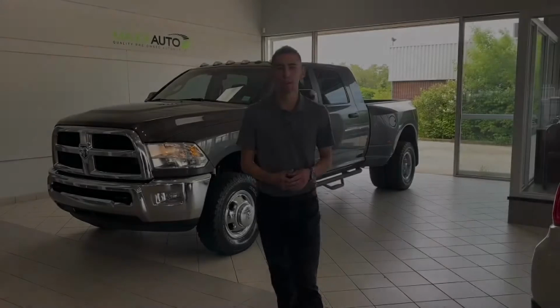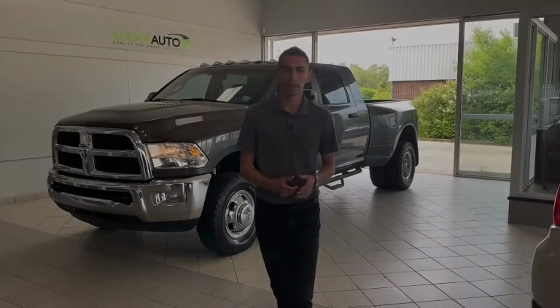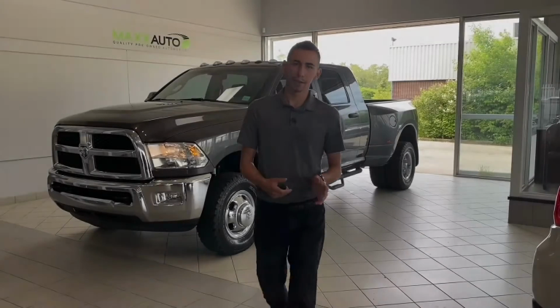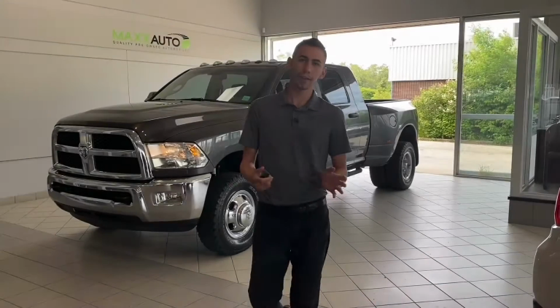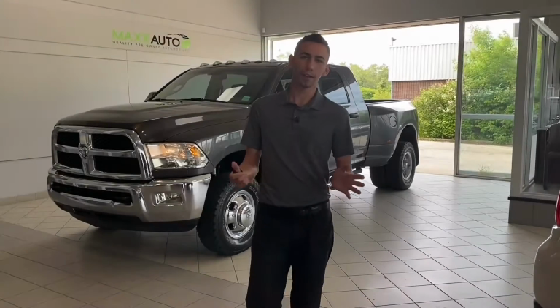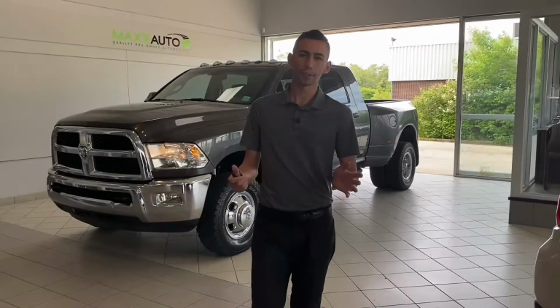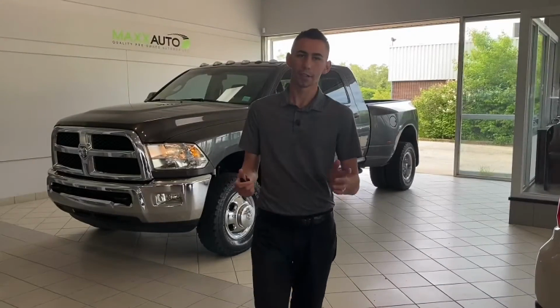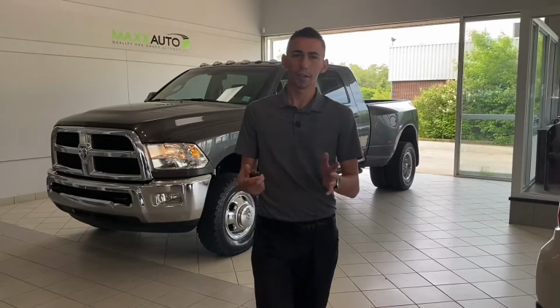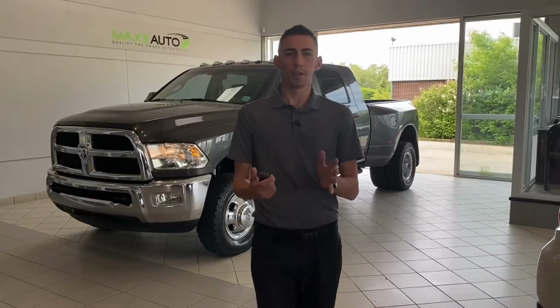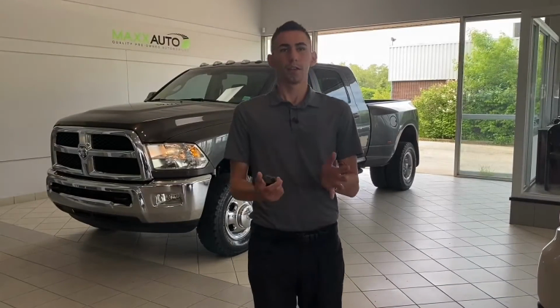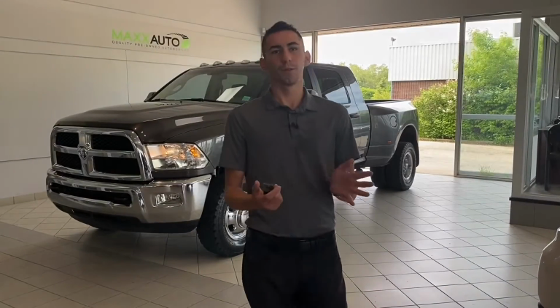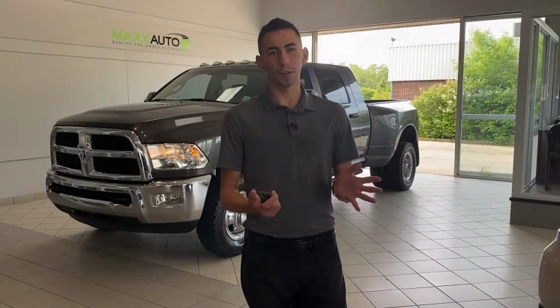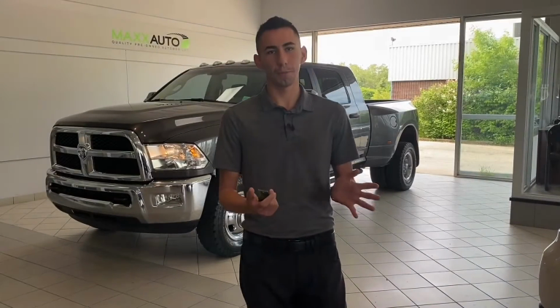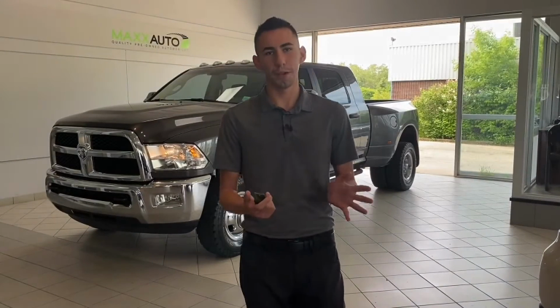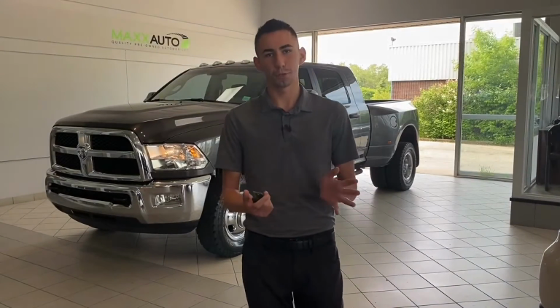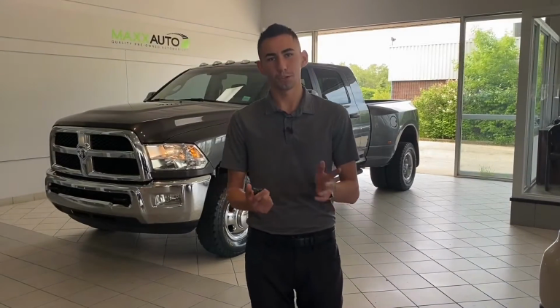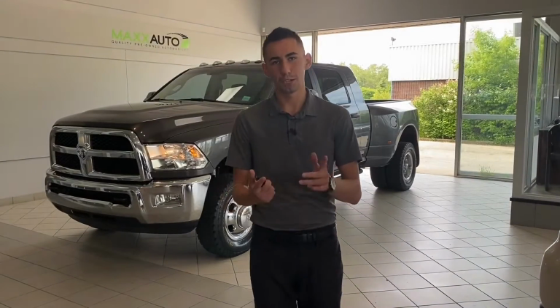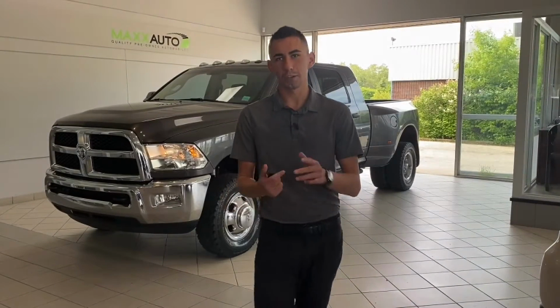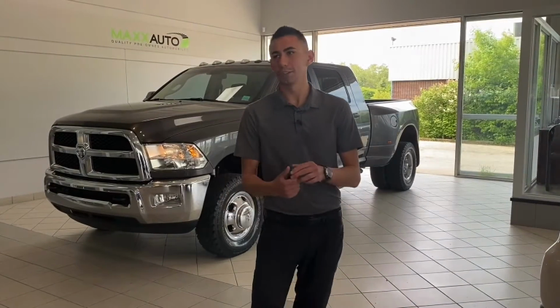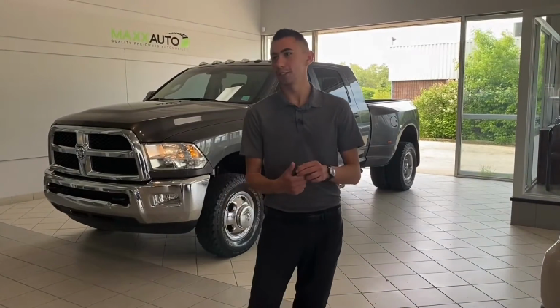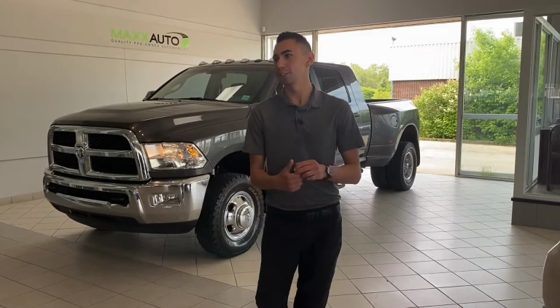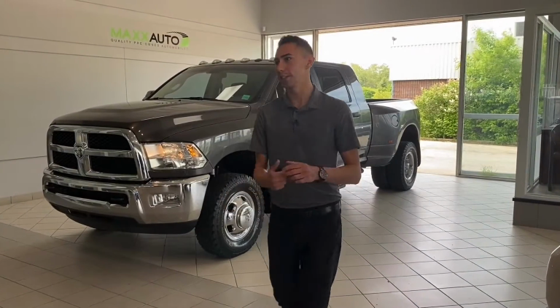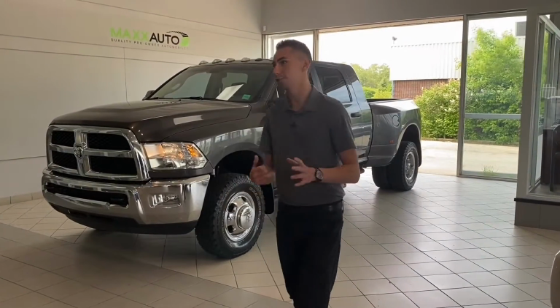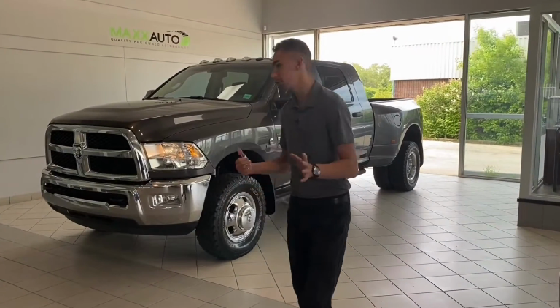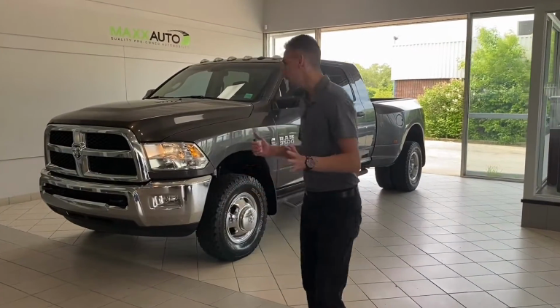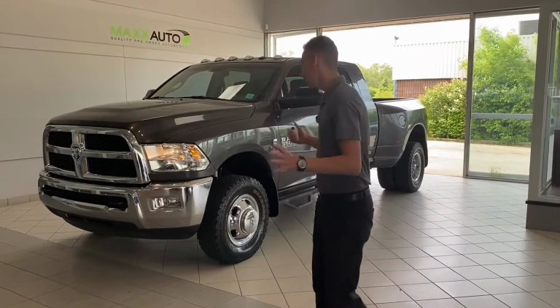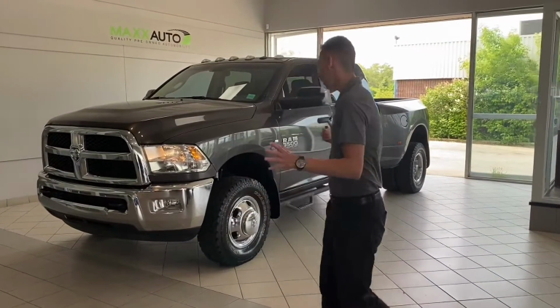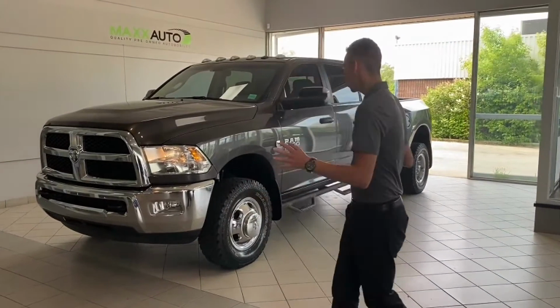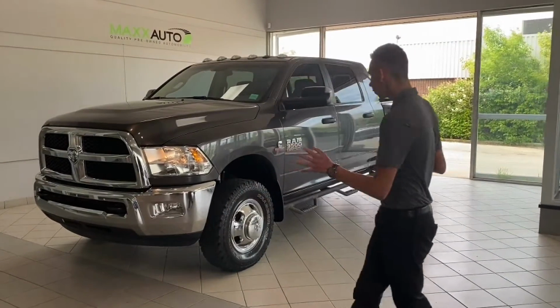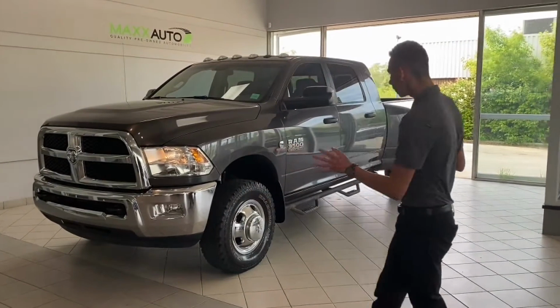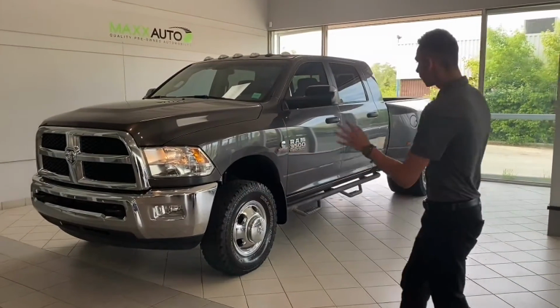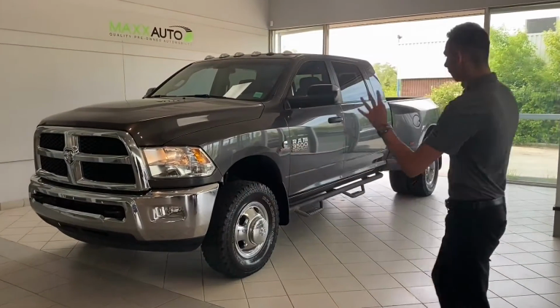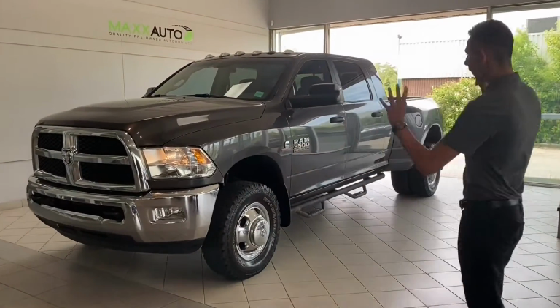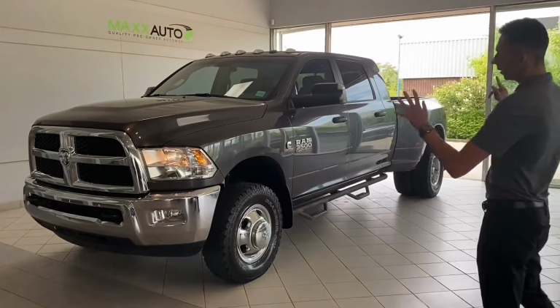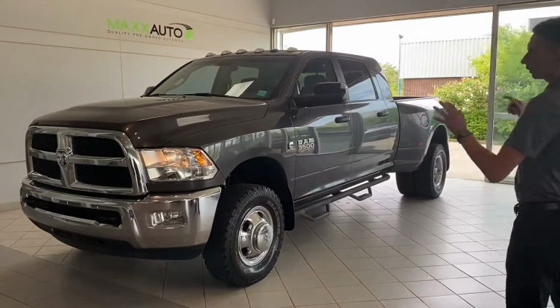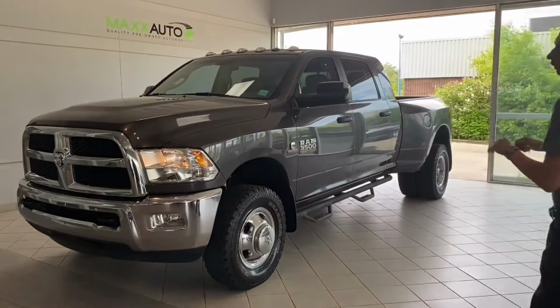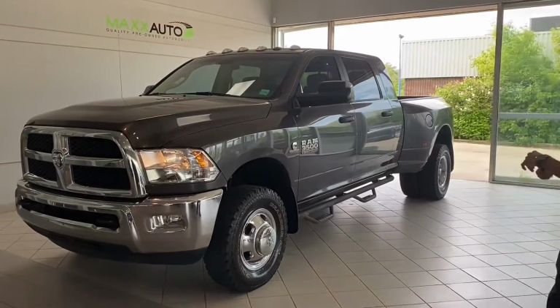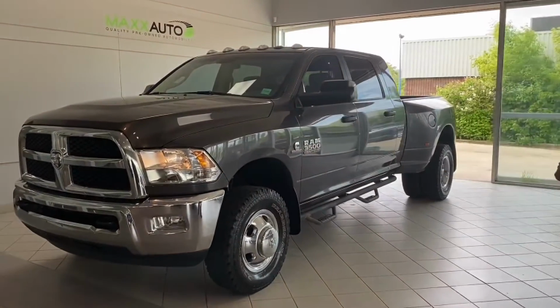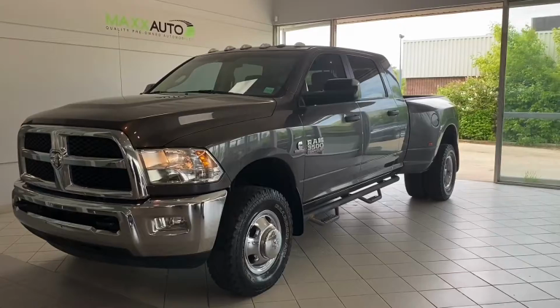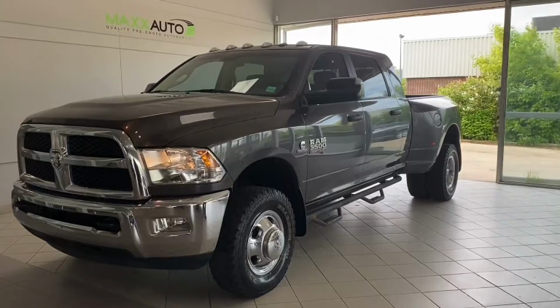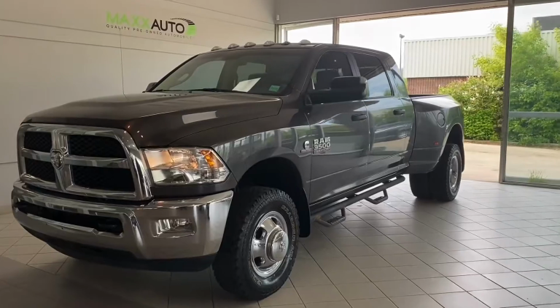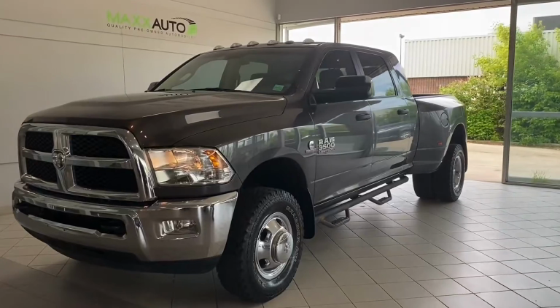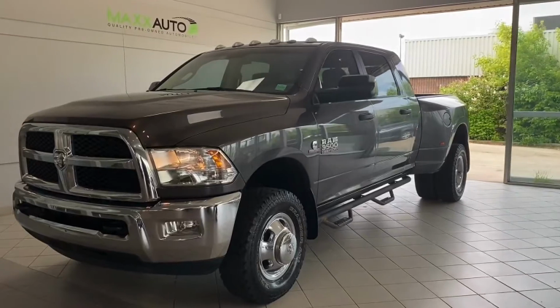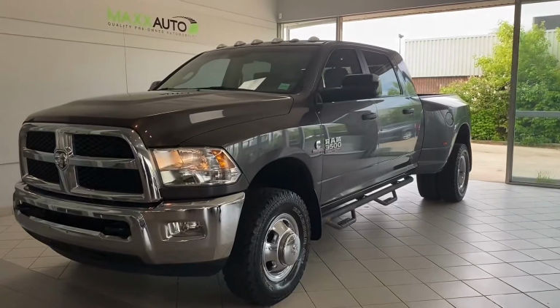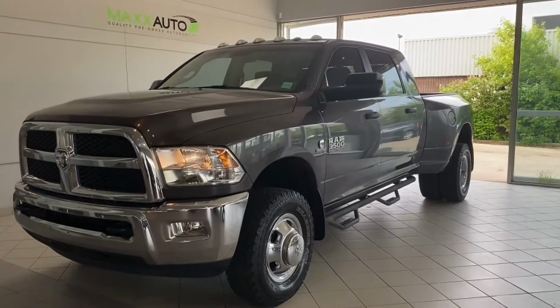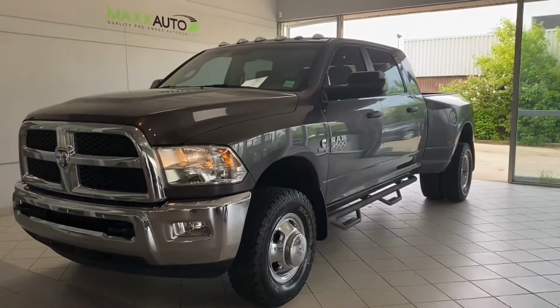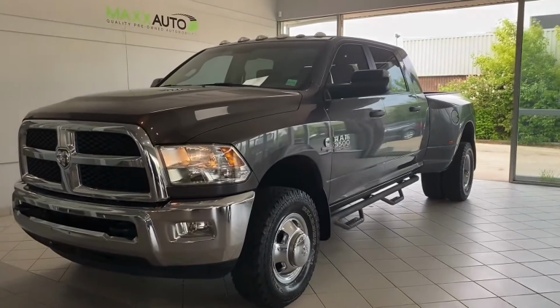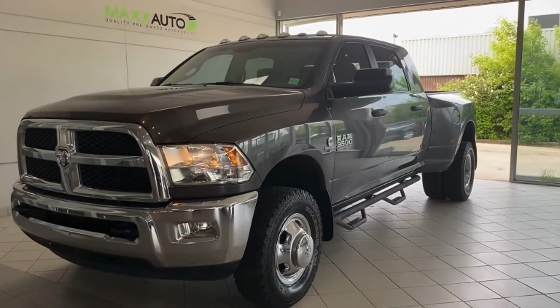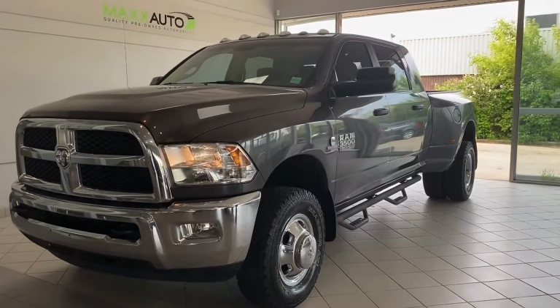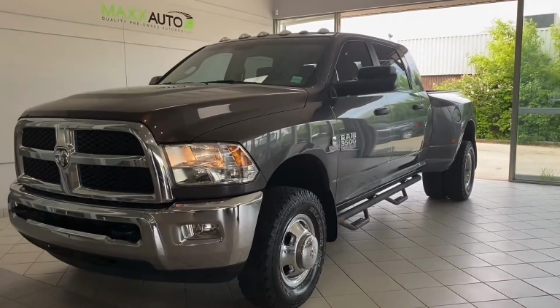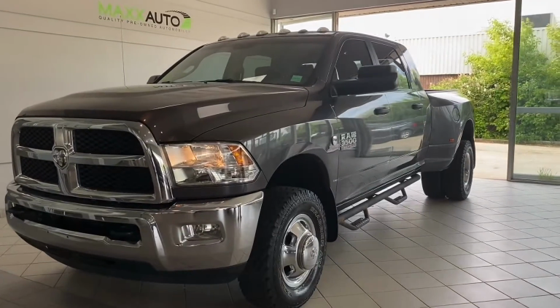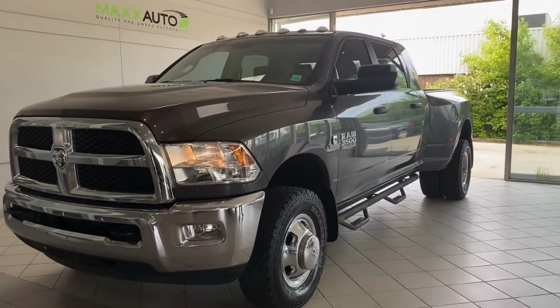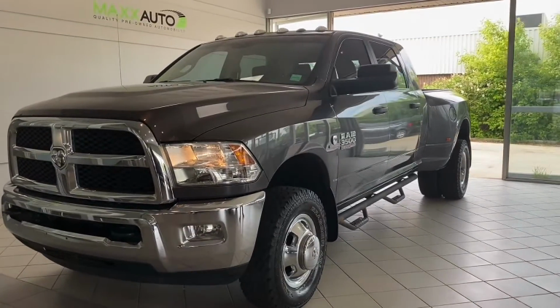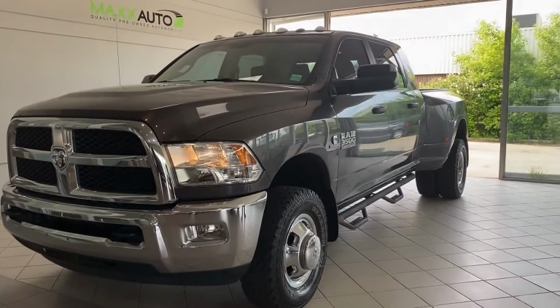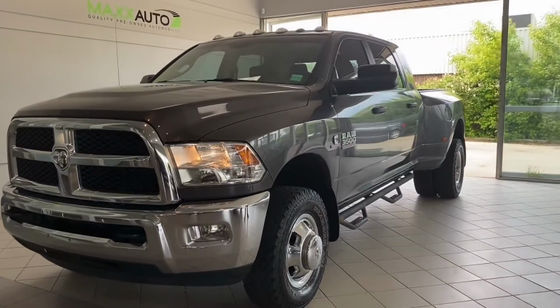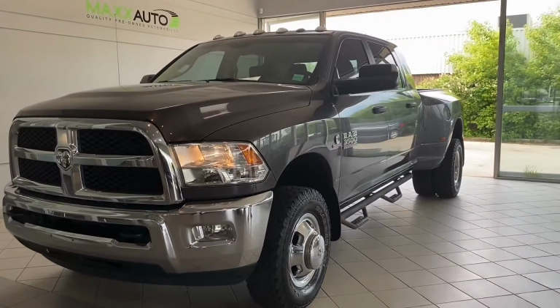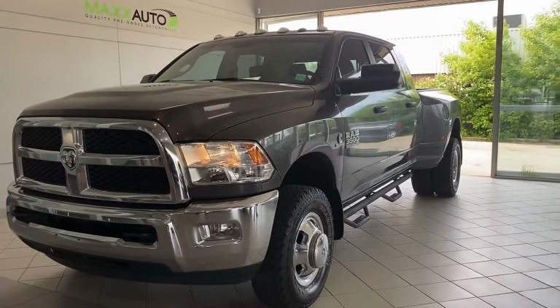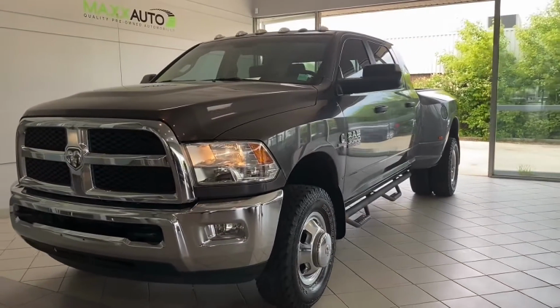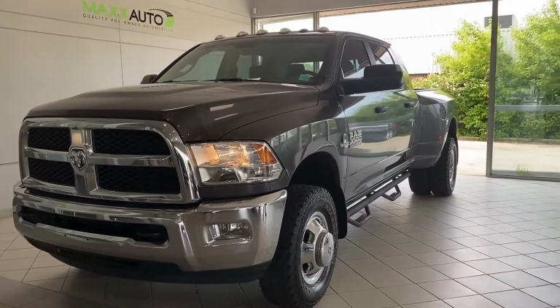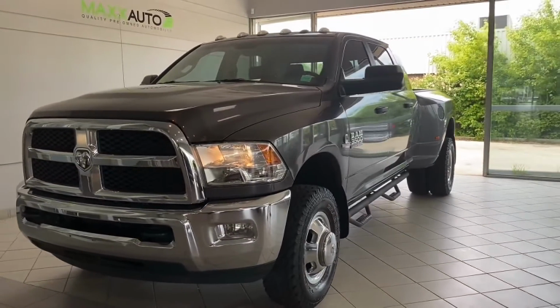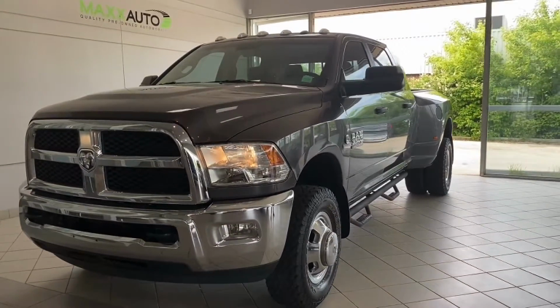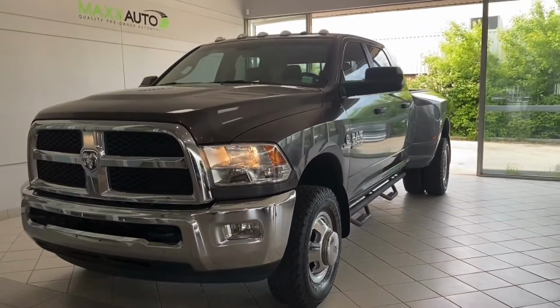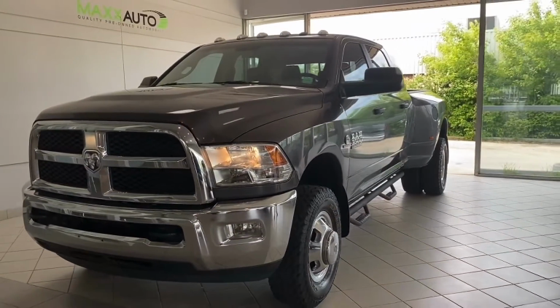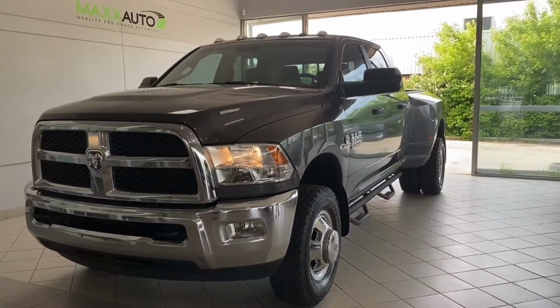Hey guys! Welcome back to our channel. This is Adrian here at Max Auto. Behind me I'm showing you the 2016 Ram 3500 SLT.